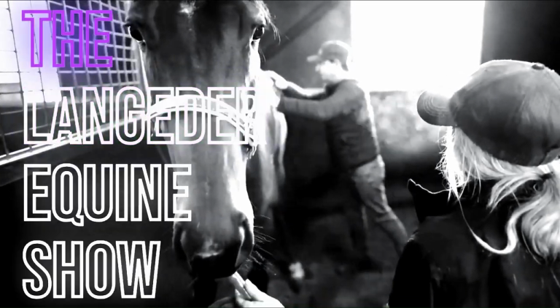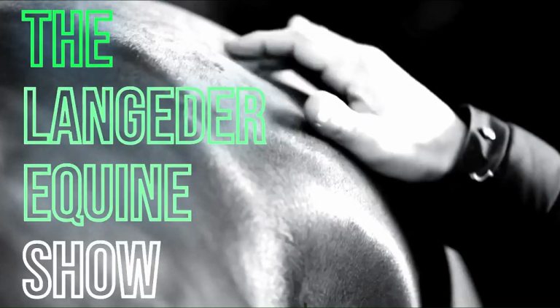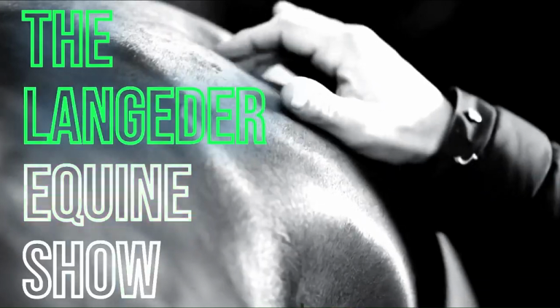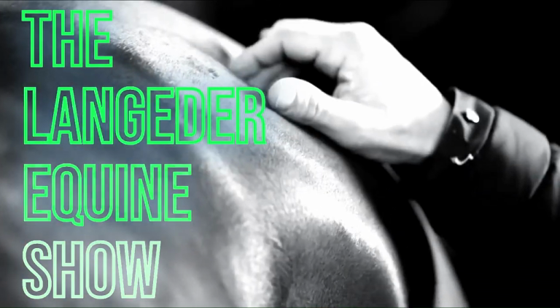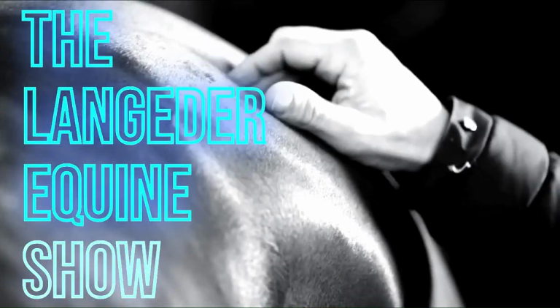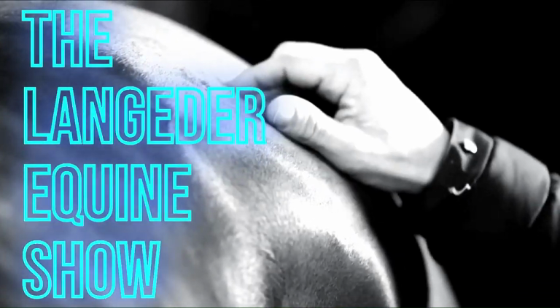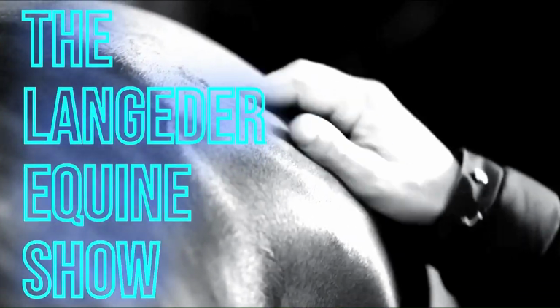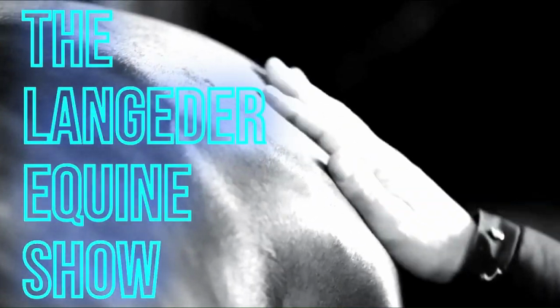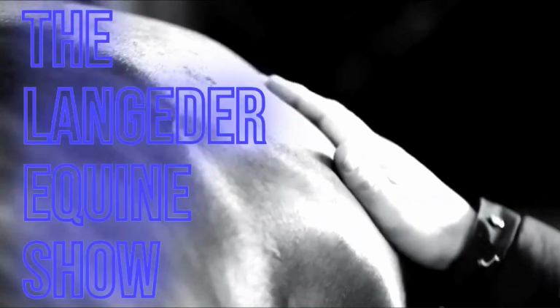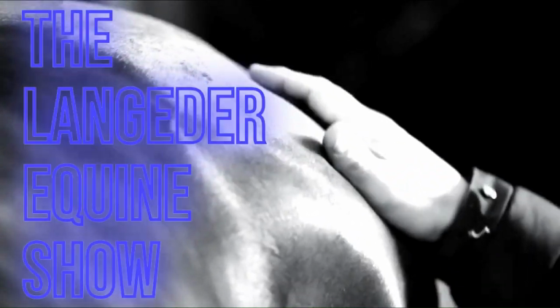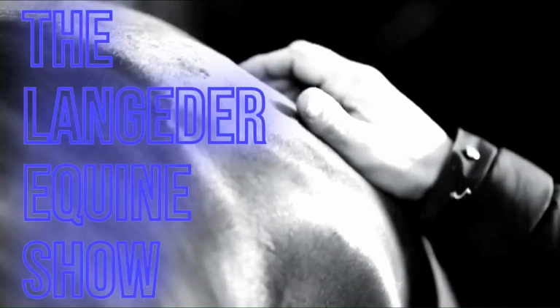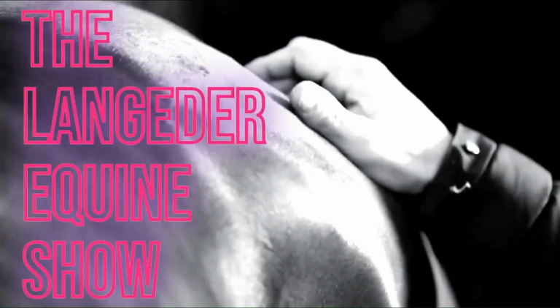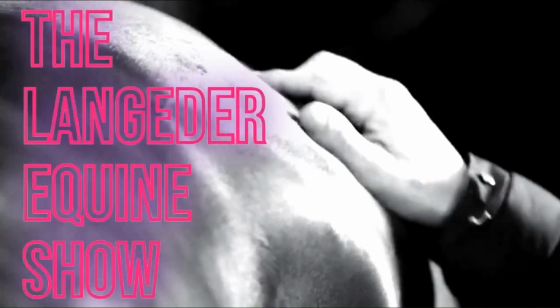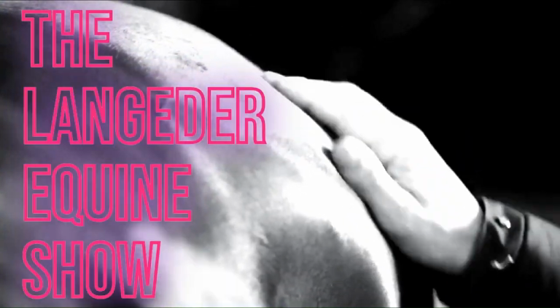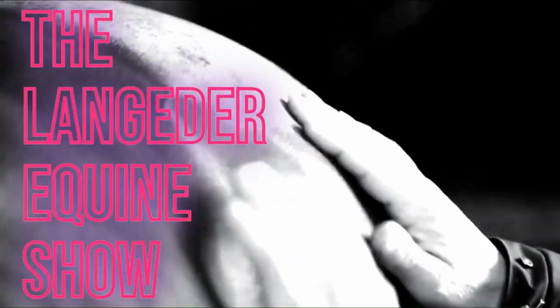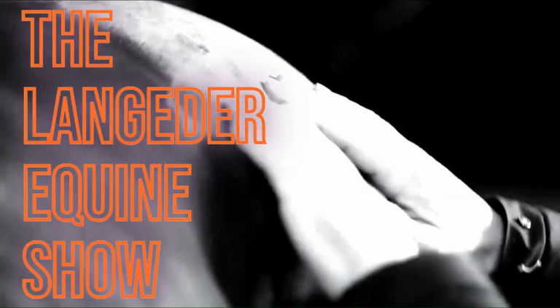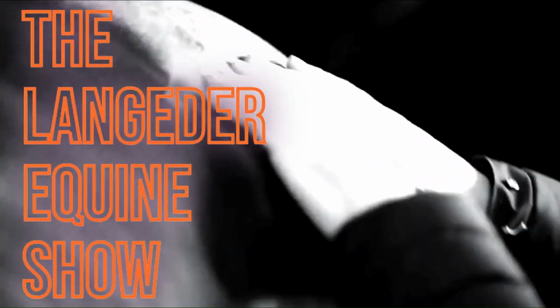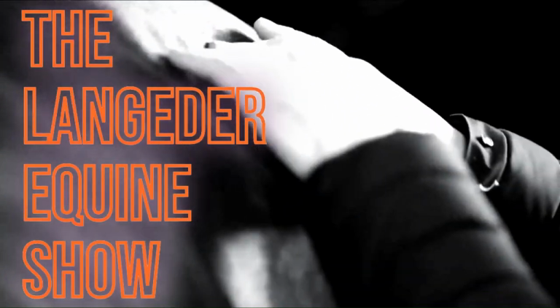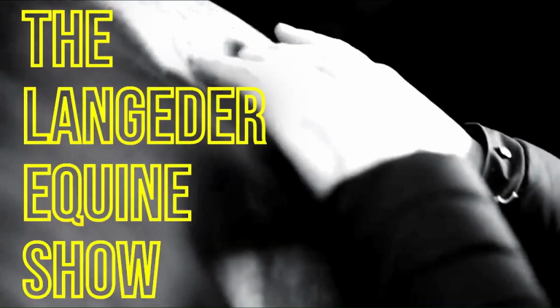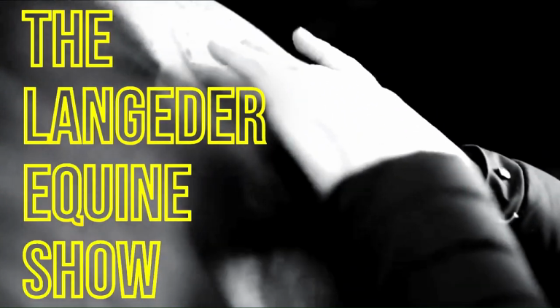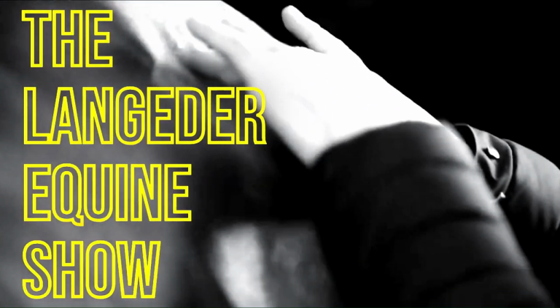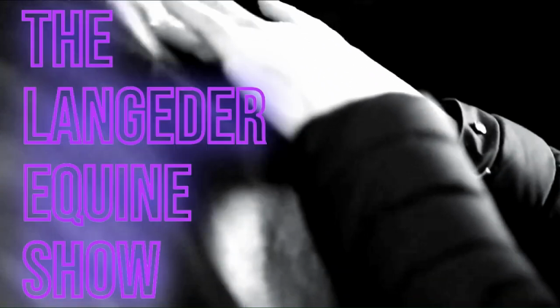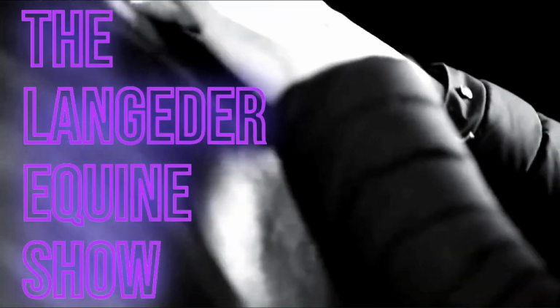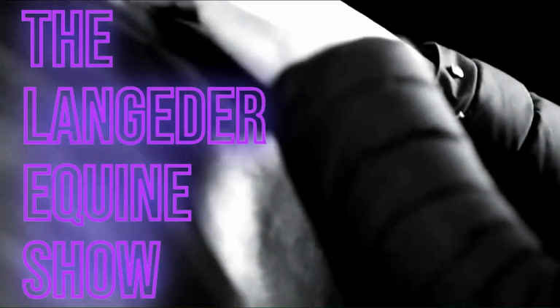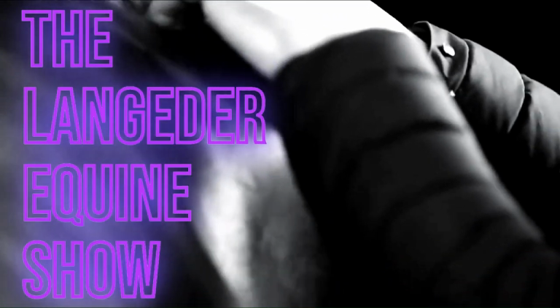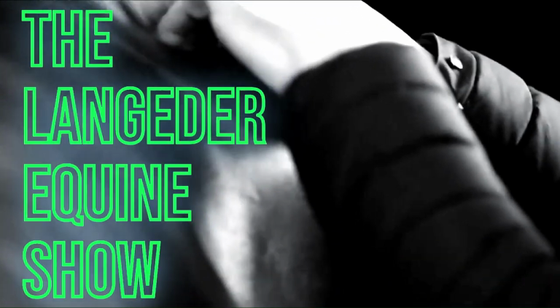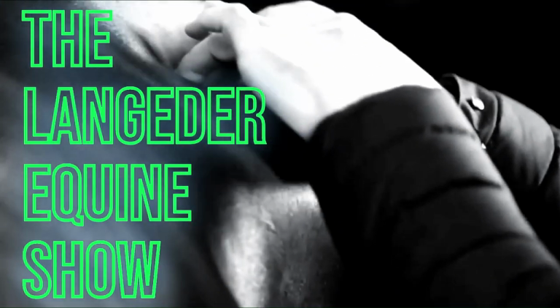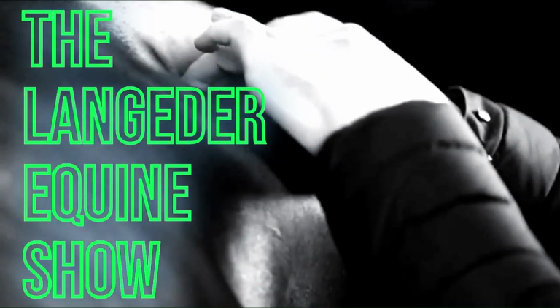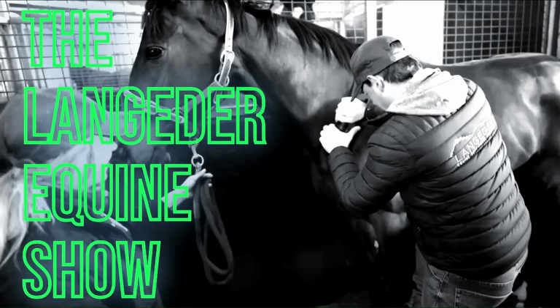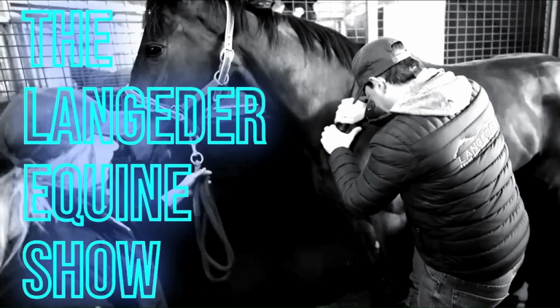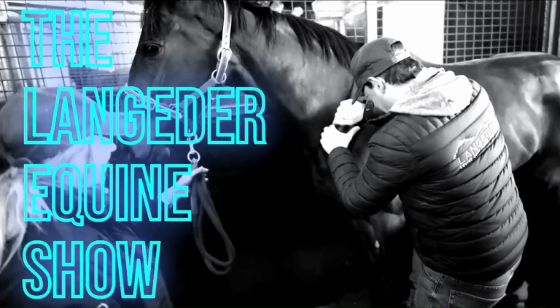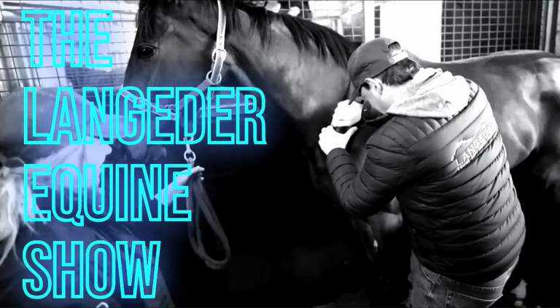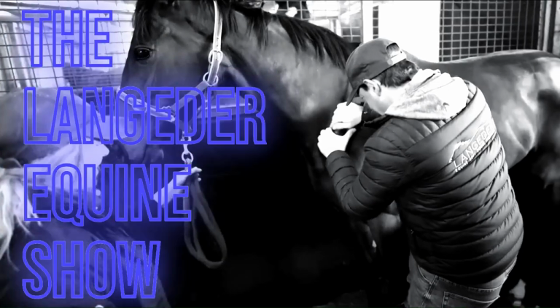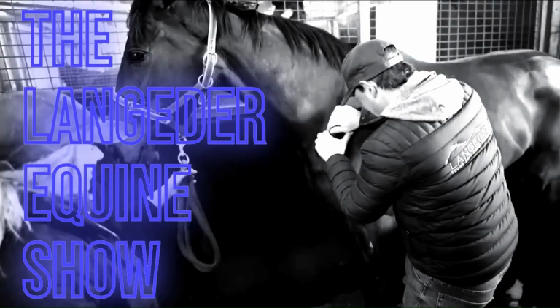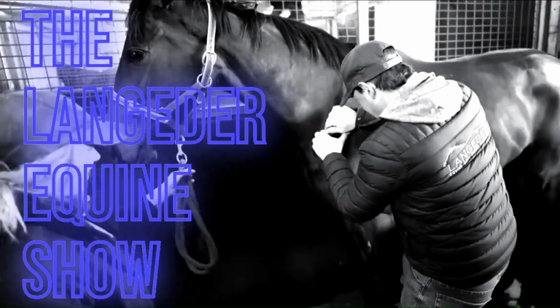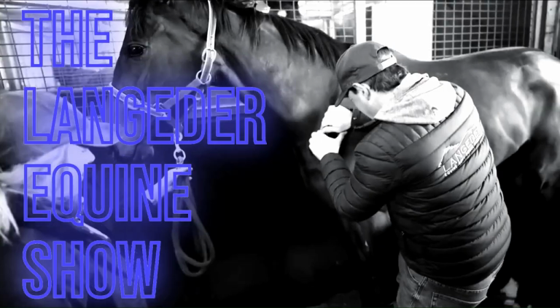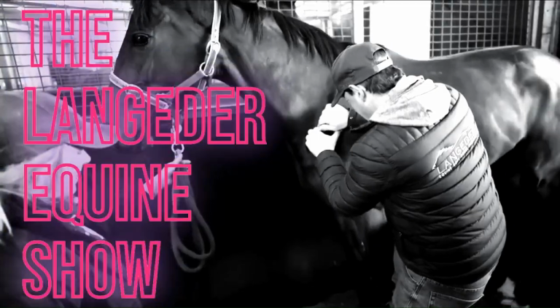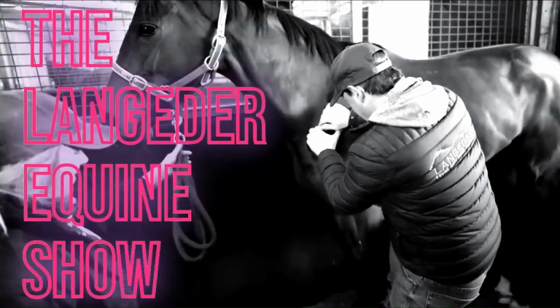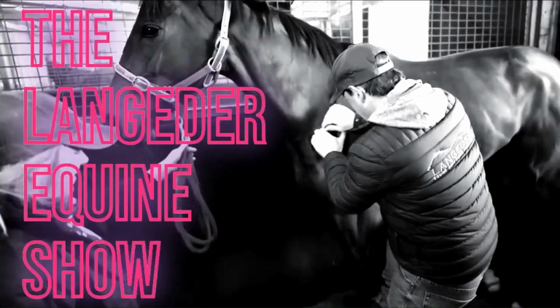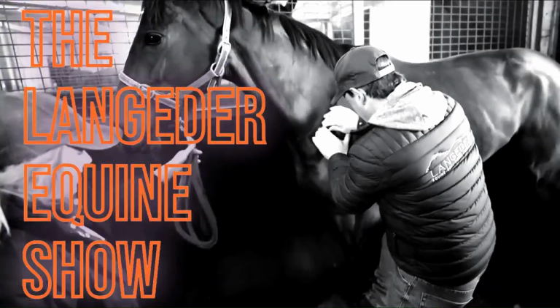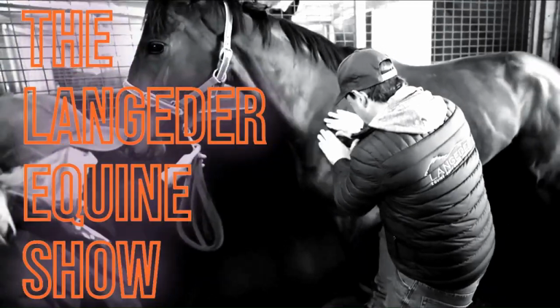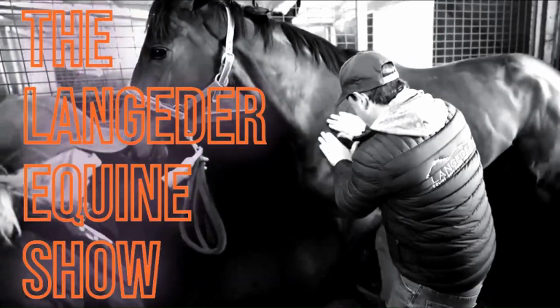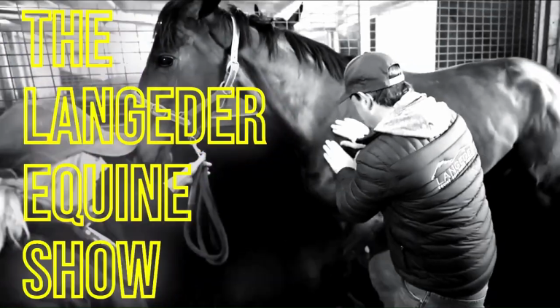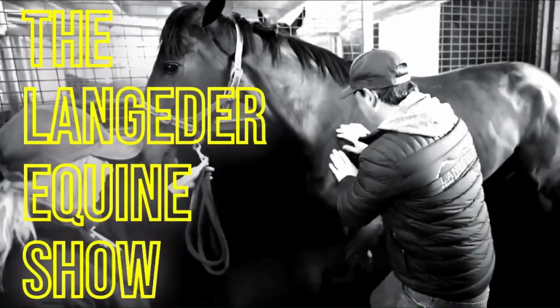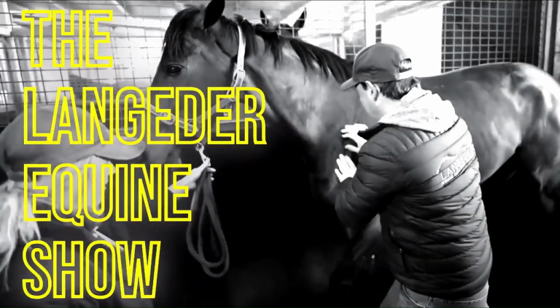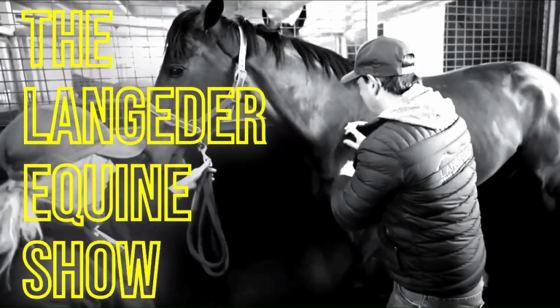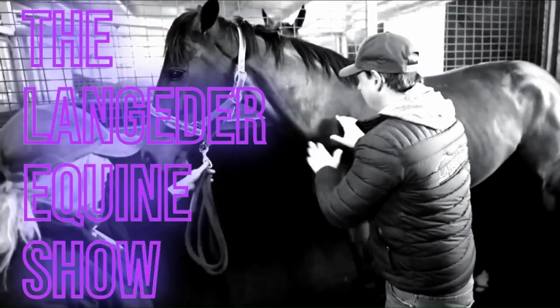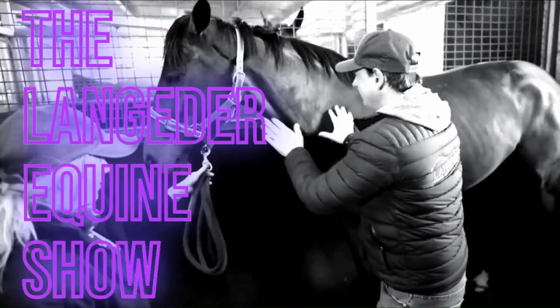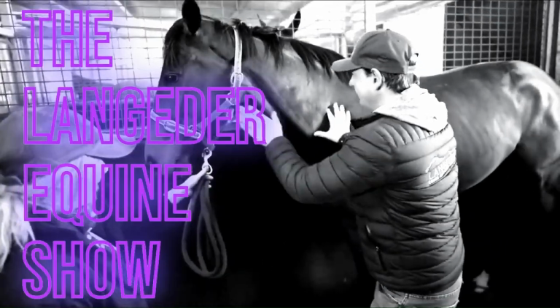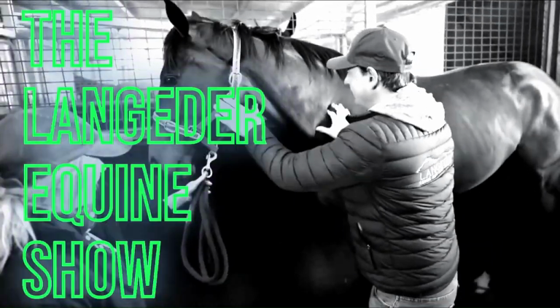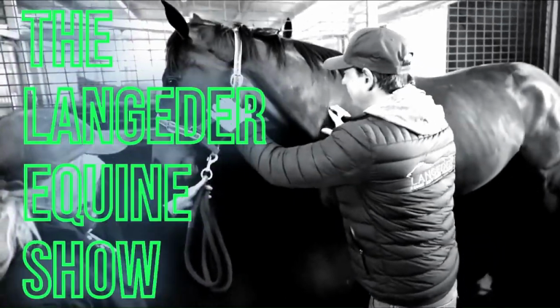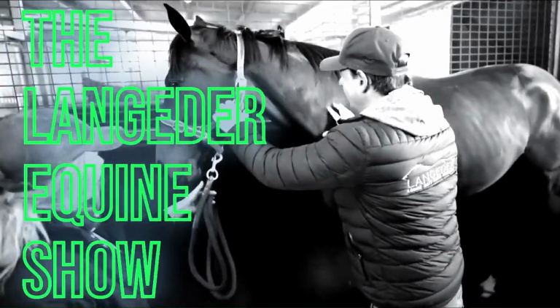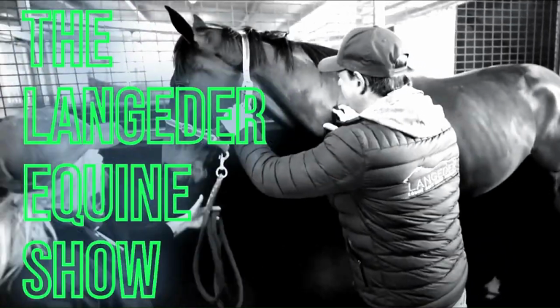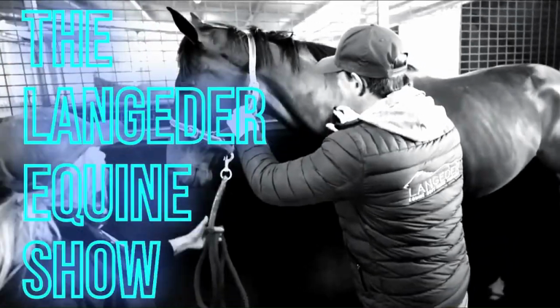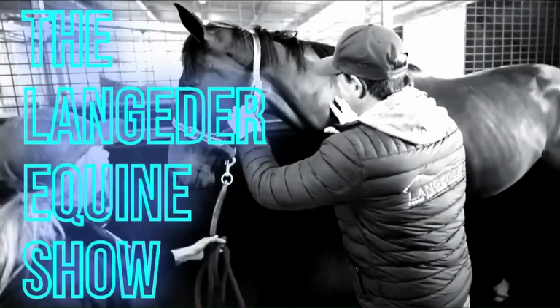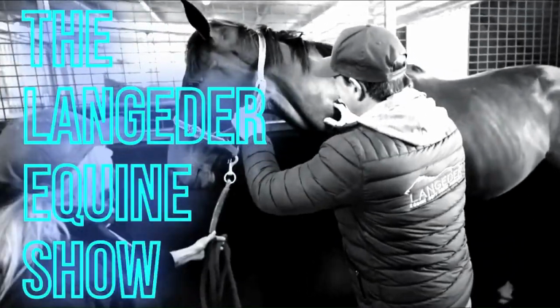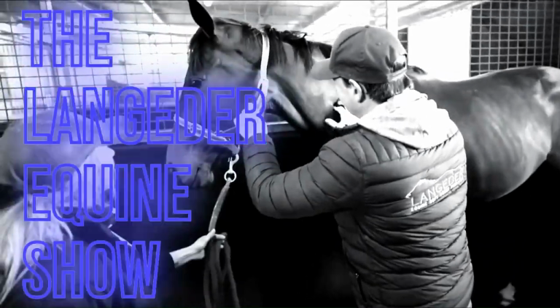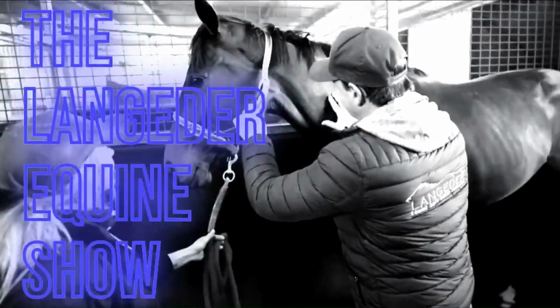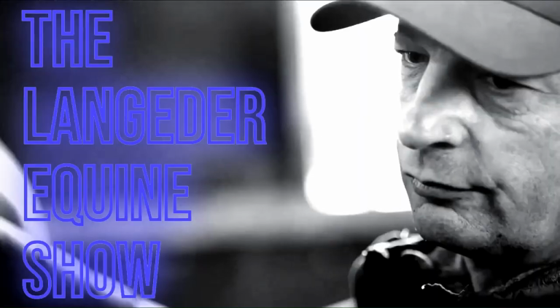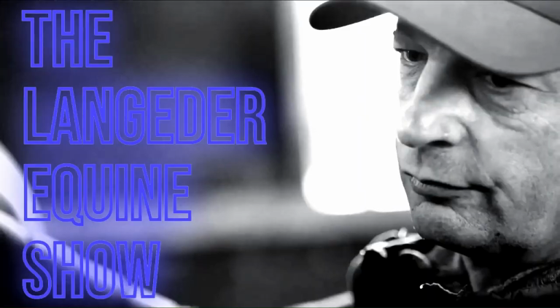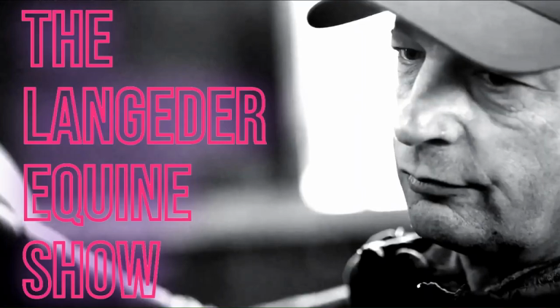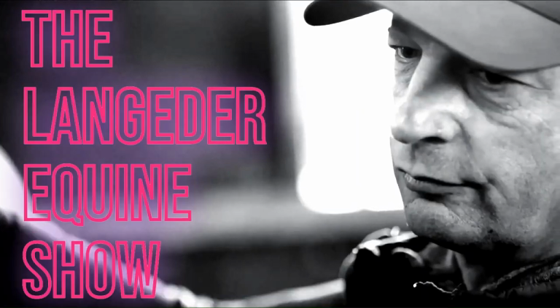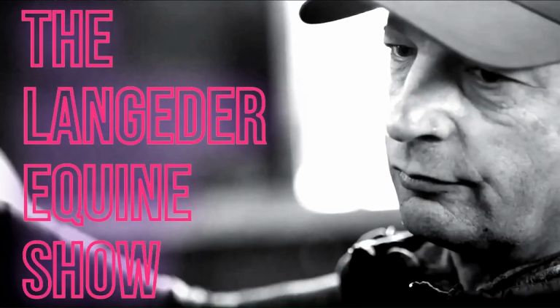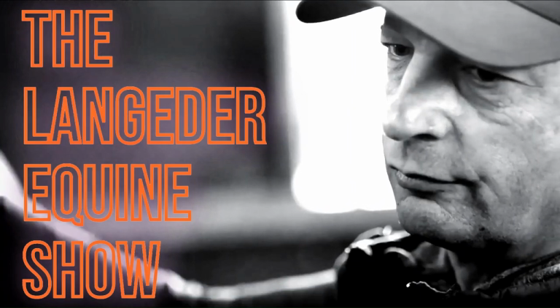My name is Christian Langeter and I'm an equine soft tissue therapist. I specialise in treating muscular issues in performance horses.